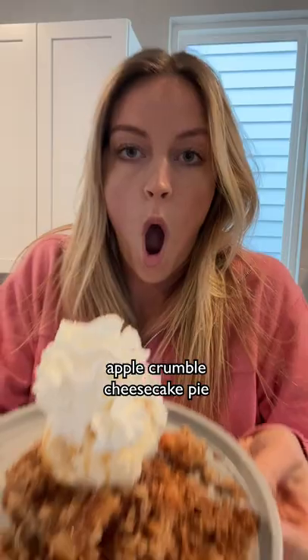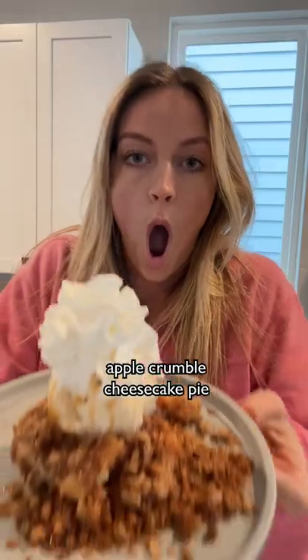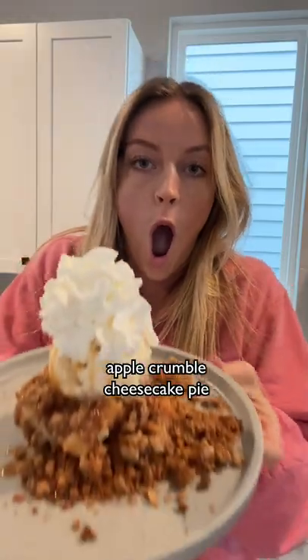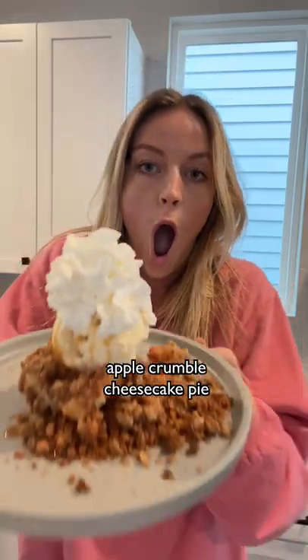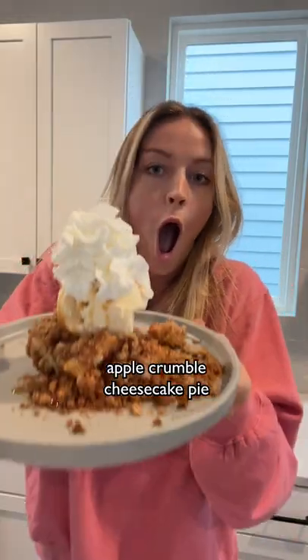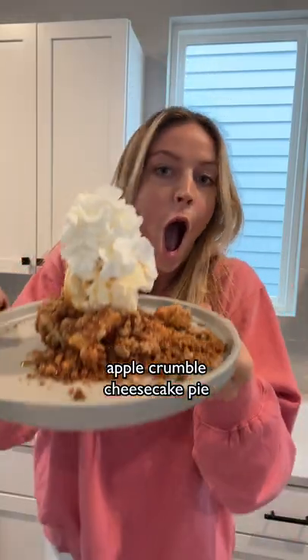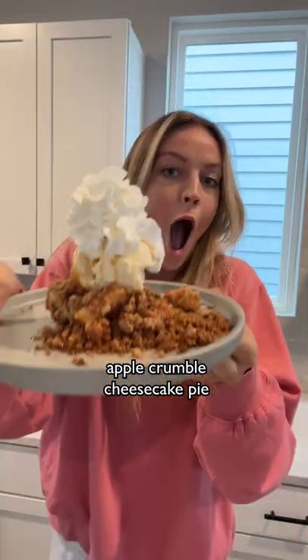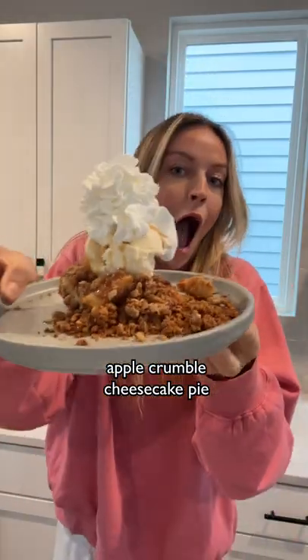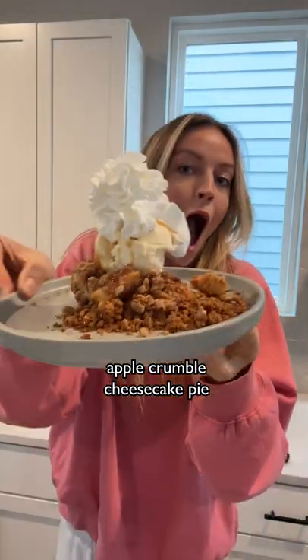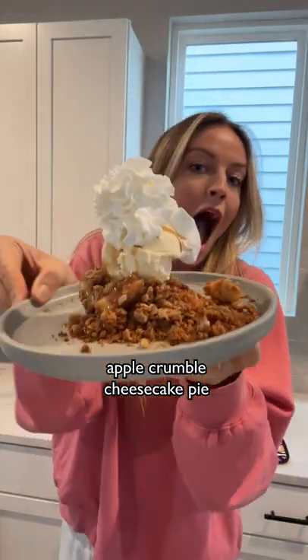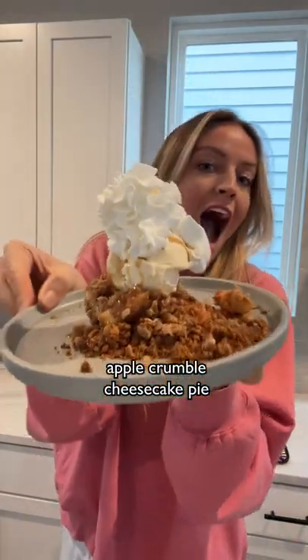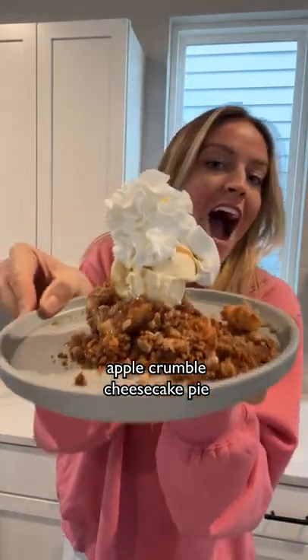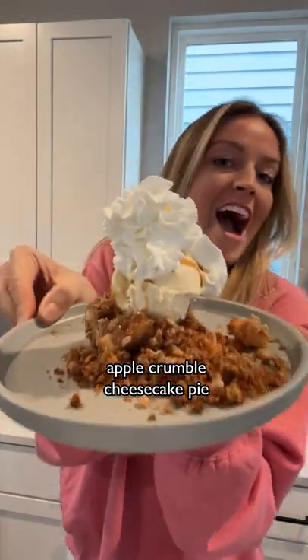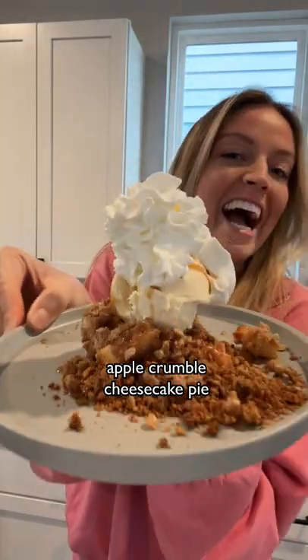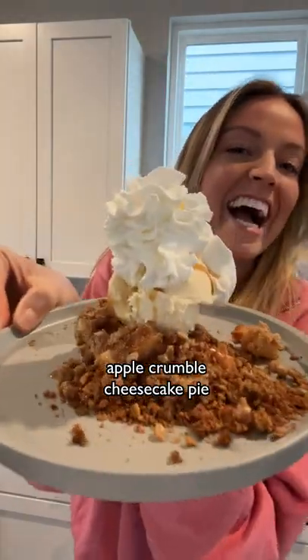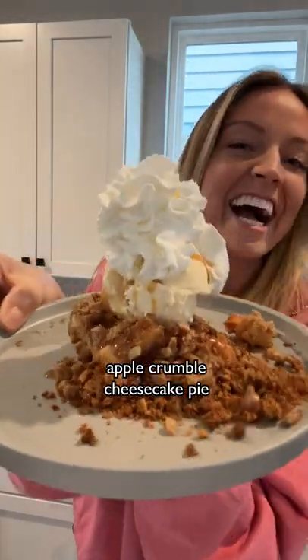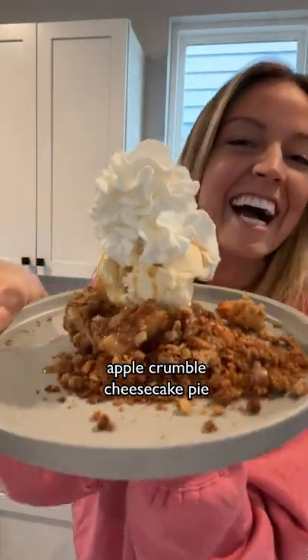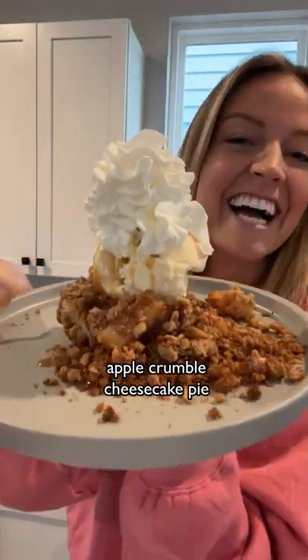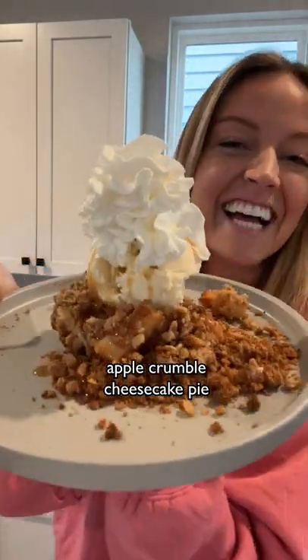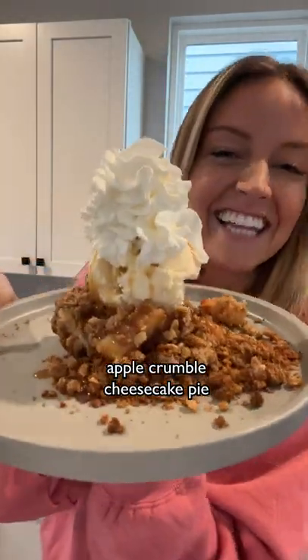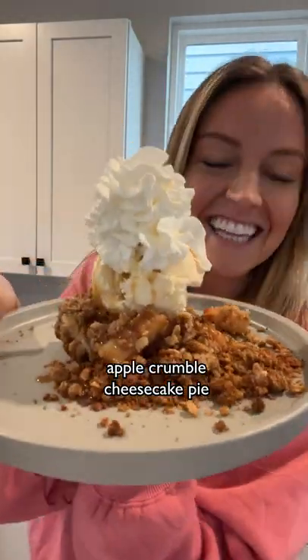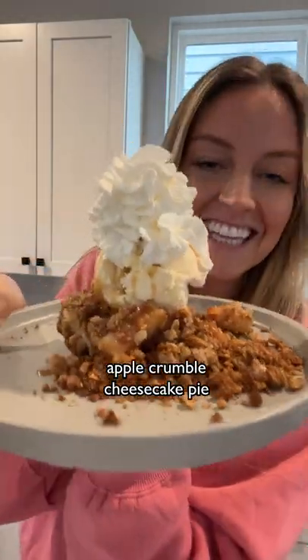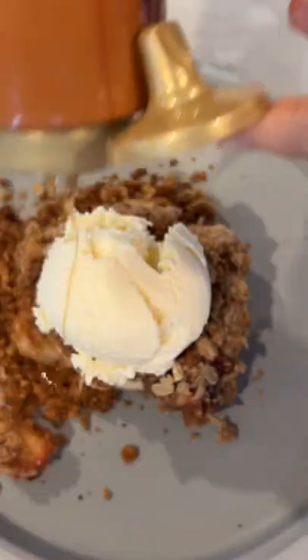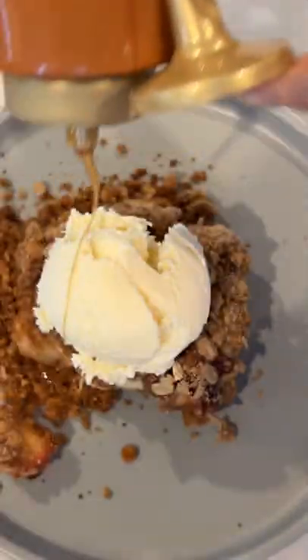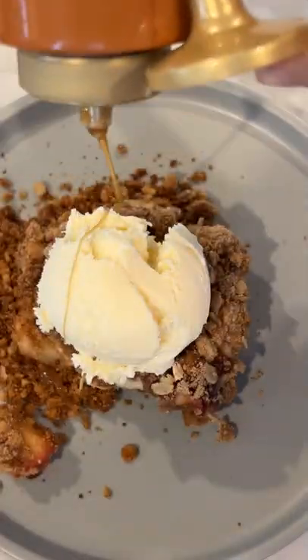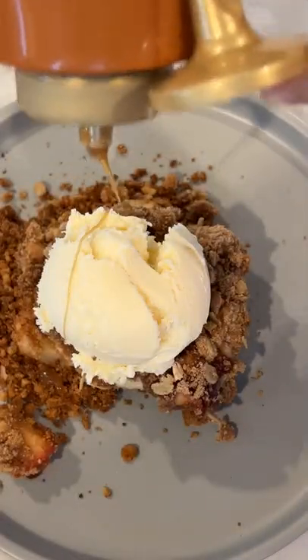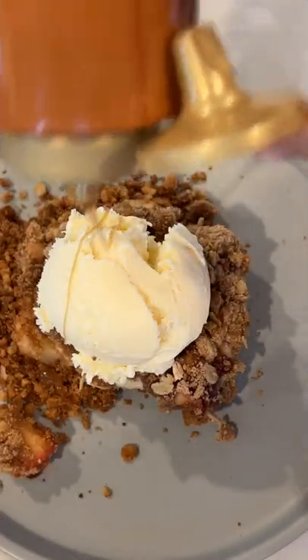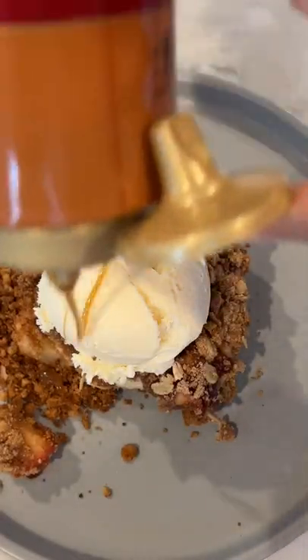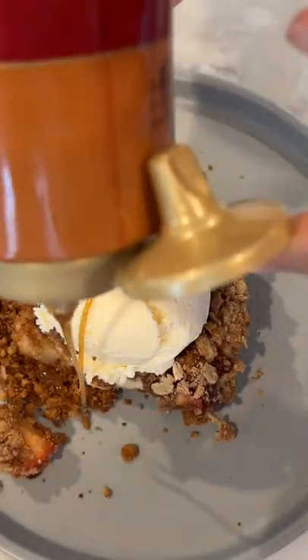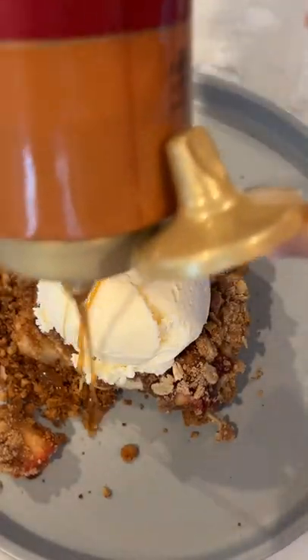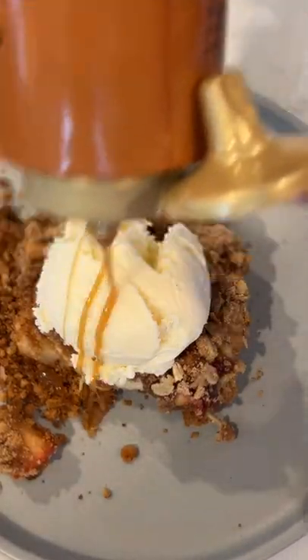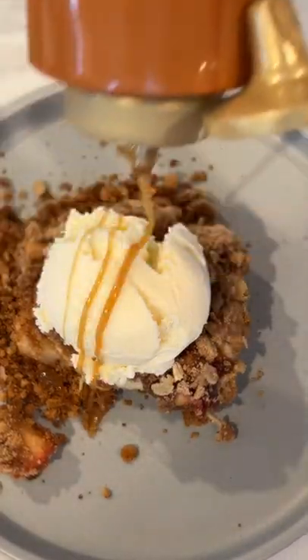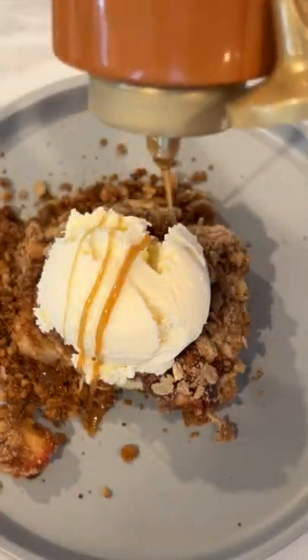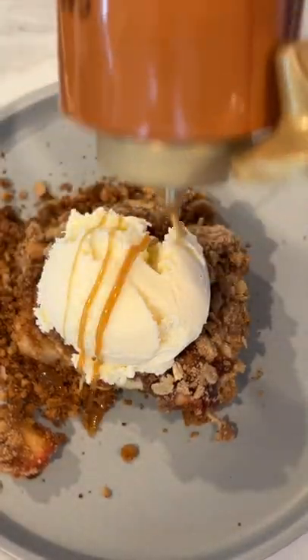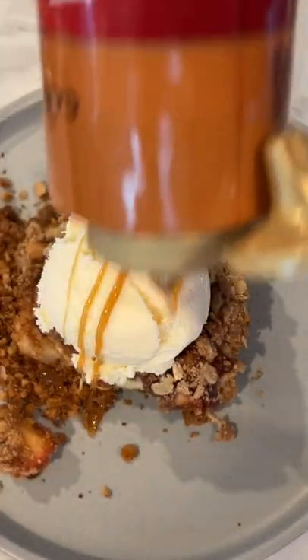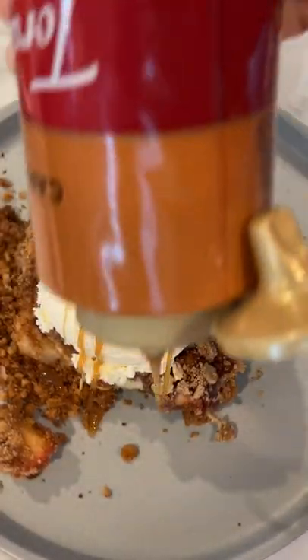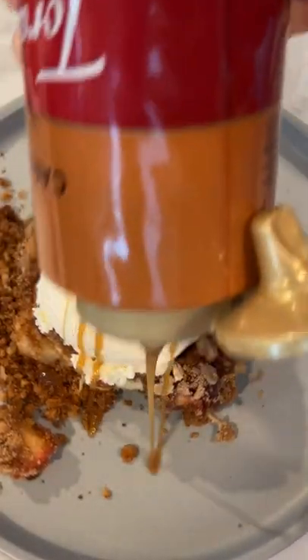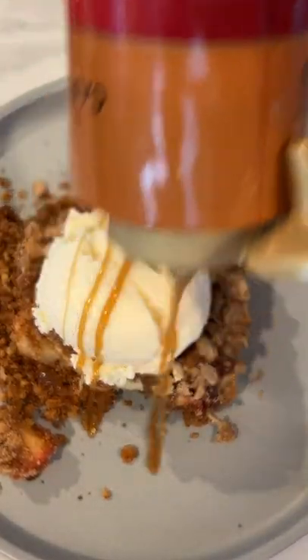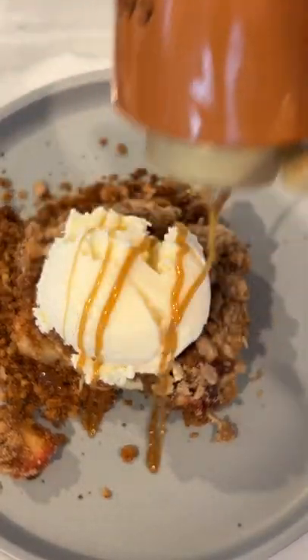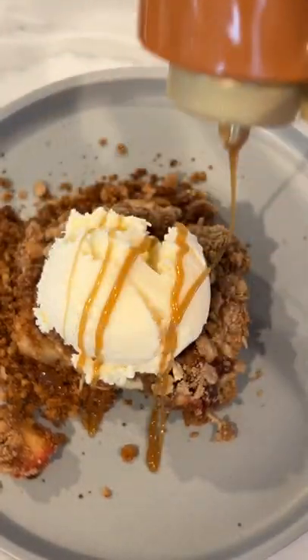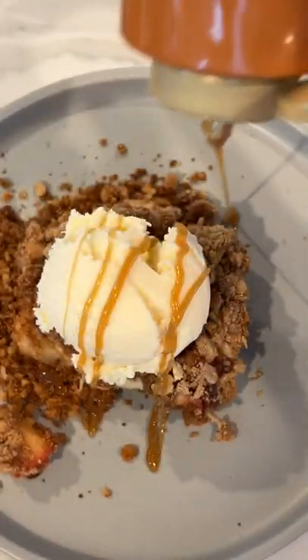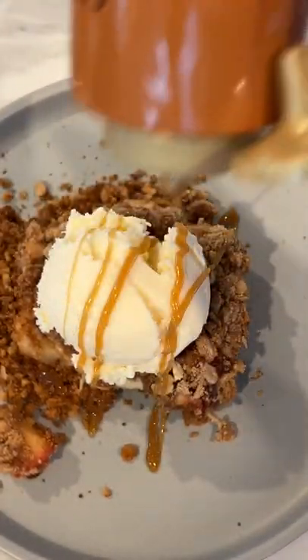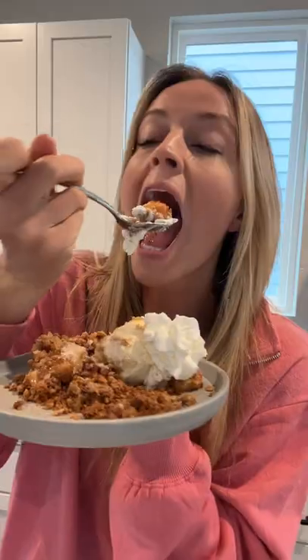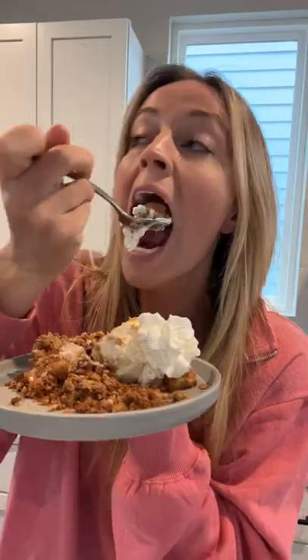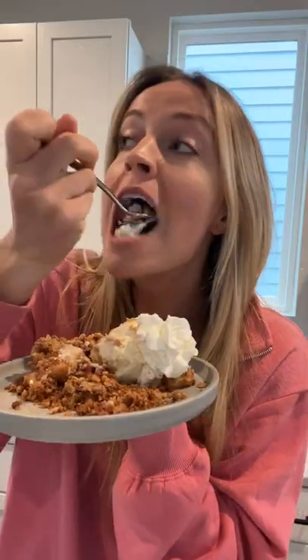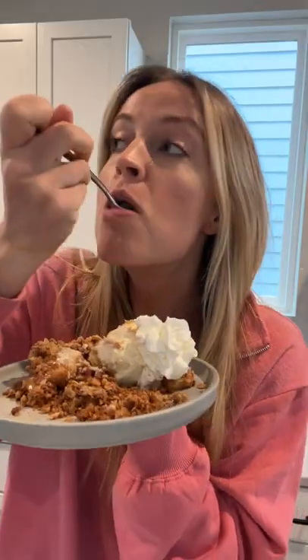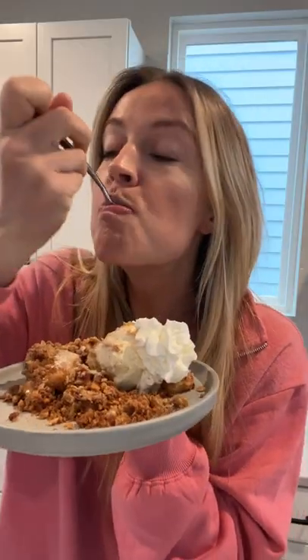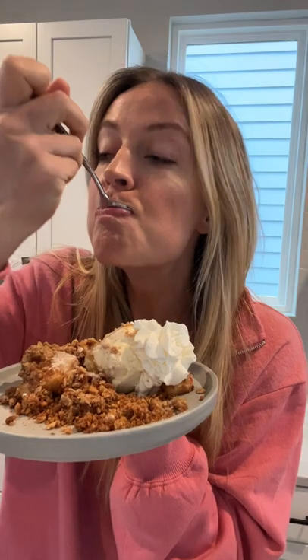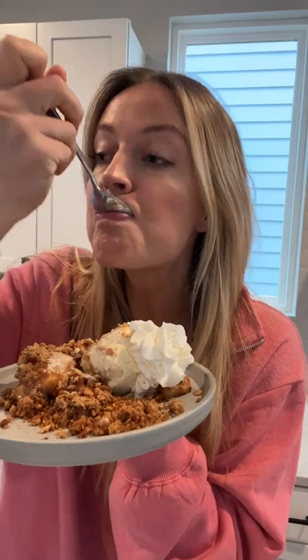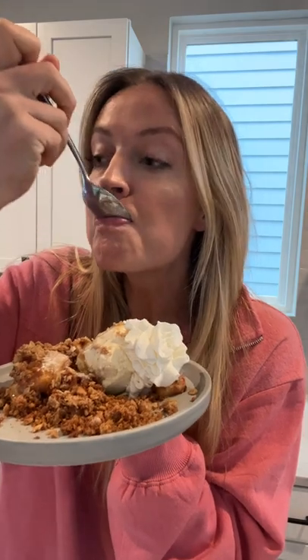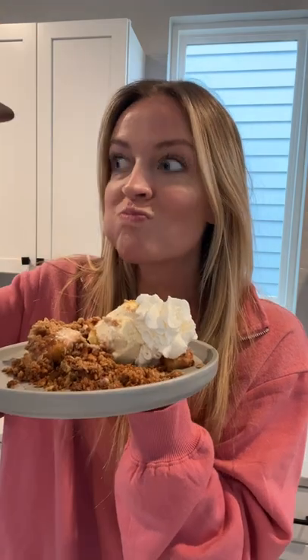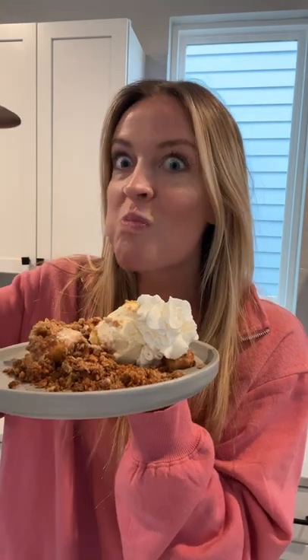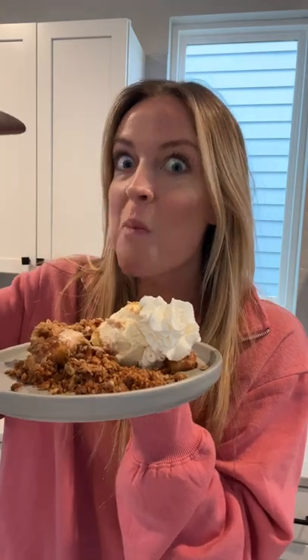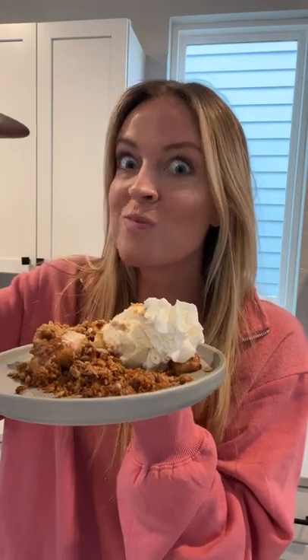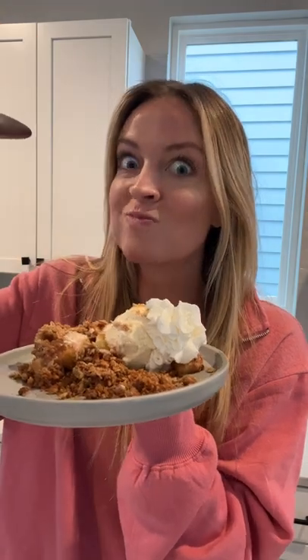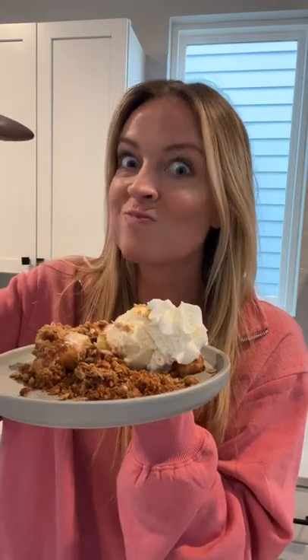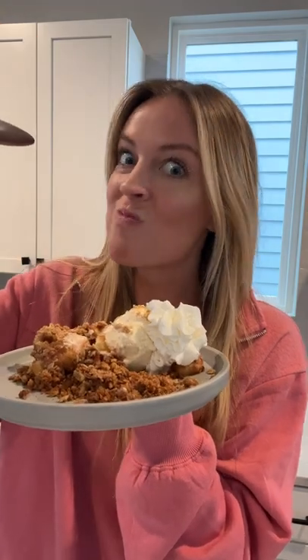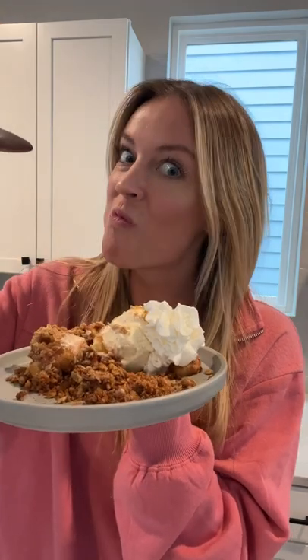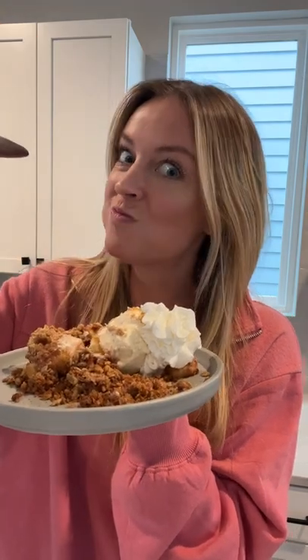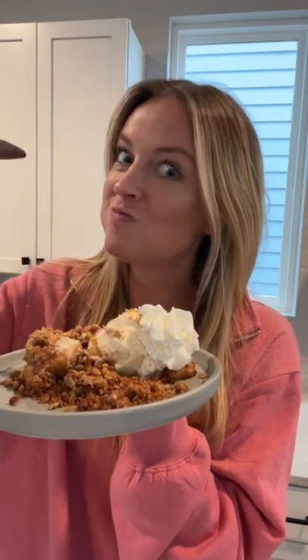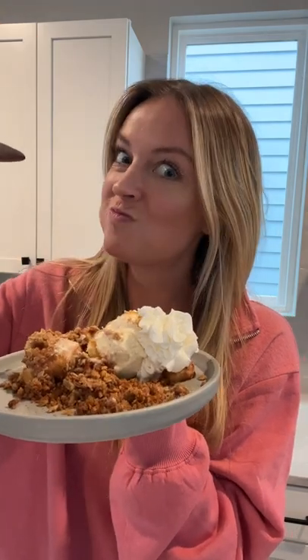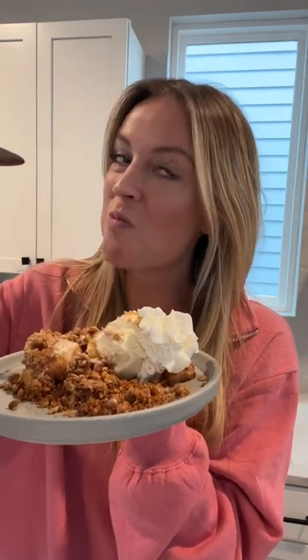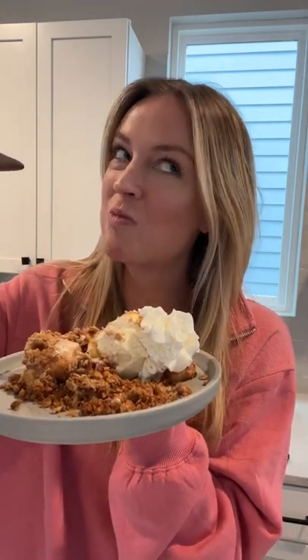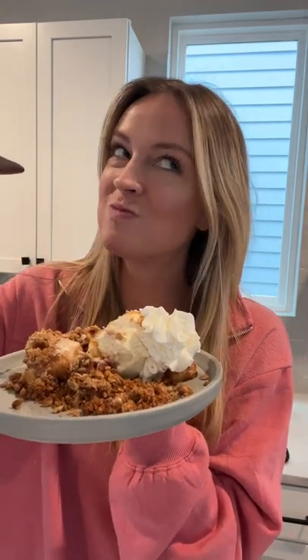This pie isn't your ordinary pie. It's a cheesecake-layered apple pie topped with cinnamon crumble. Yes, I'm serious.